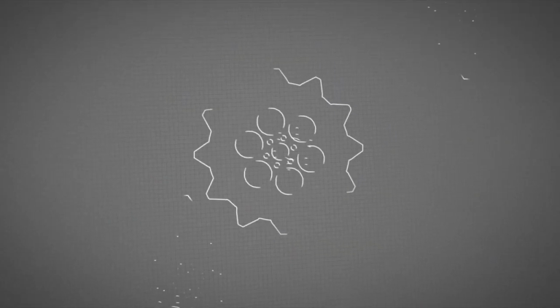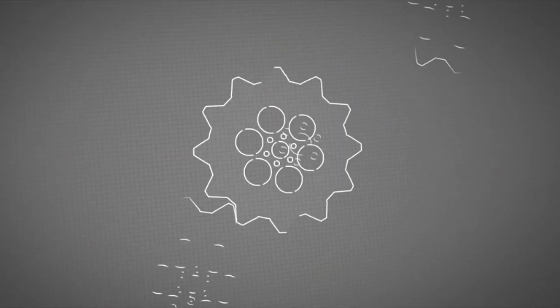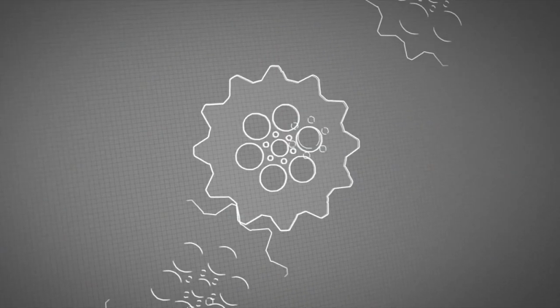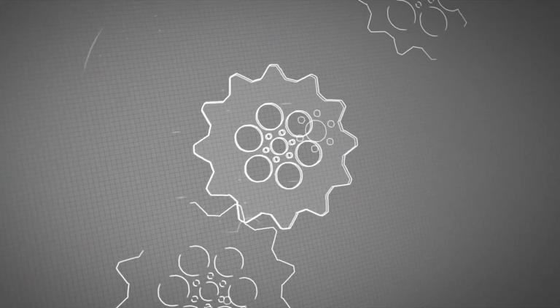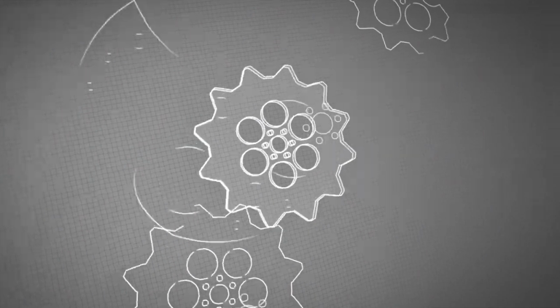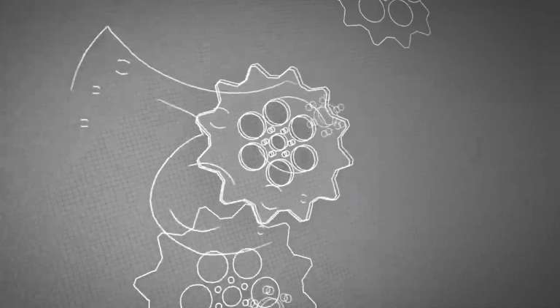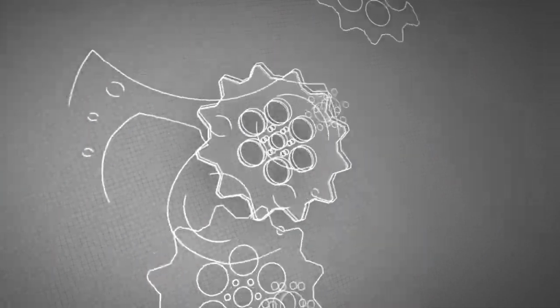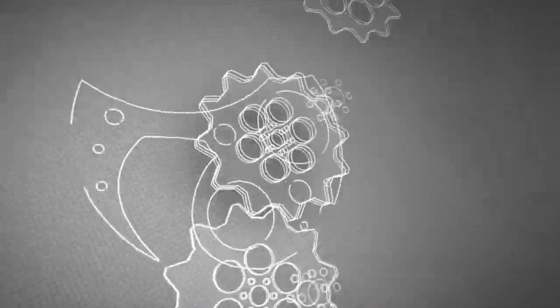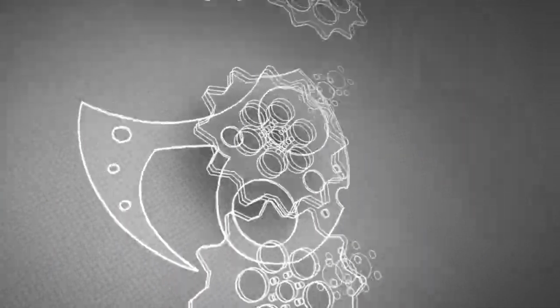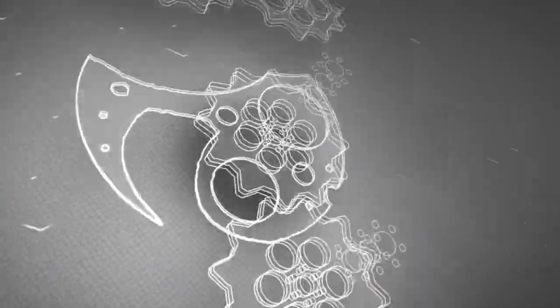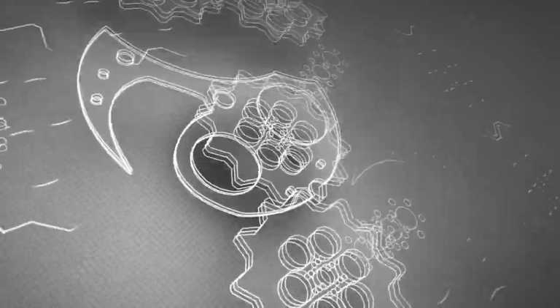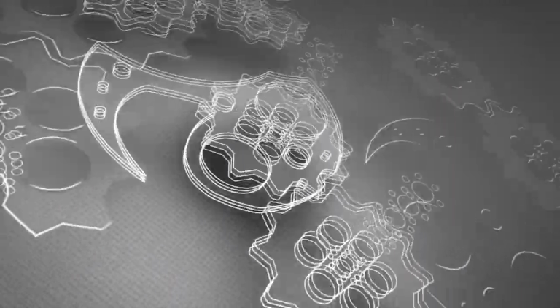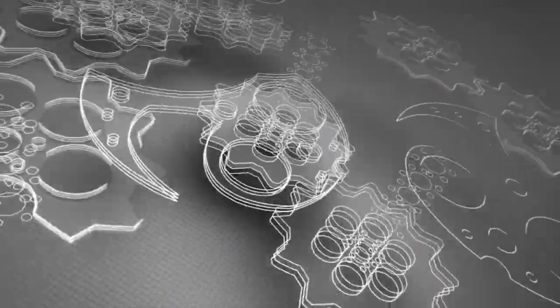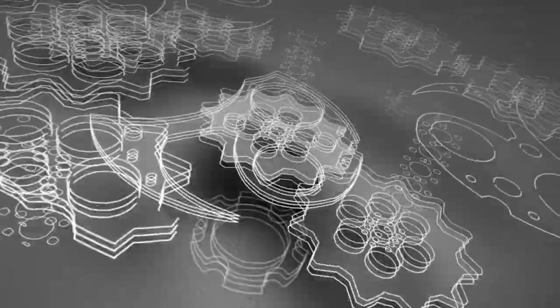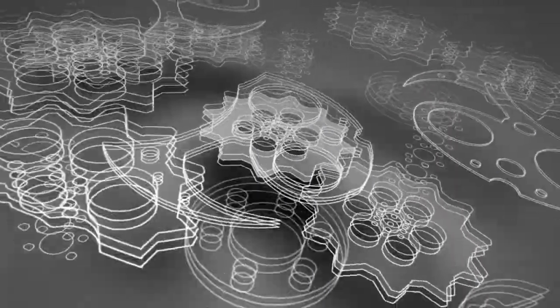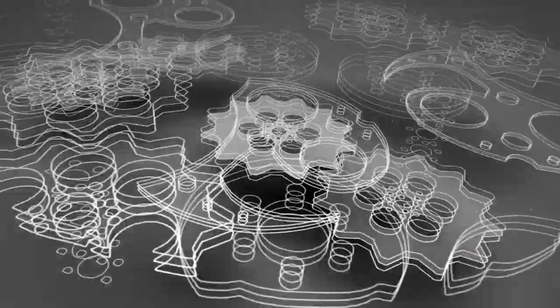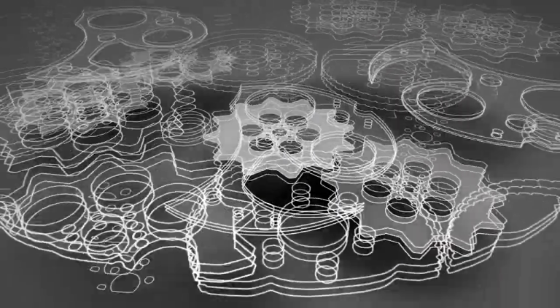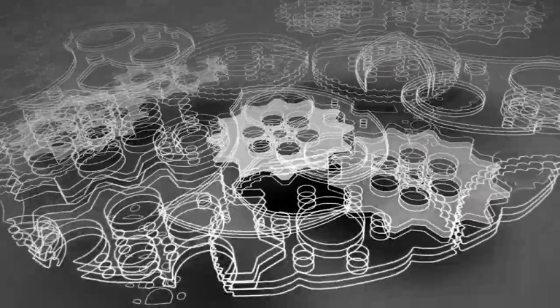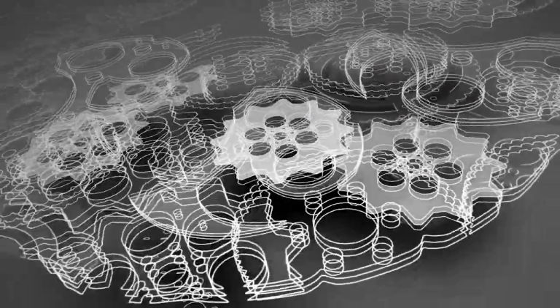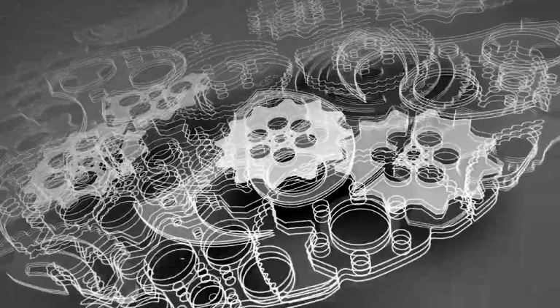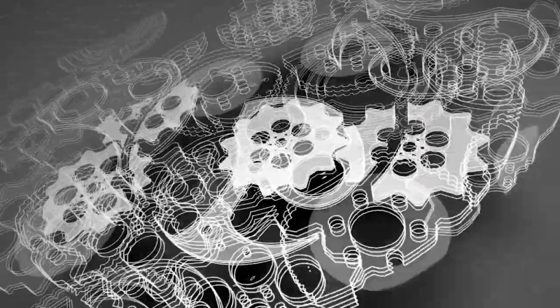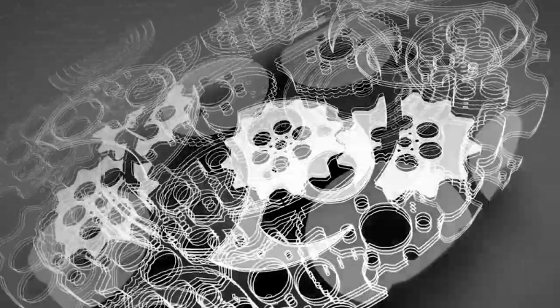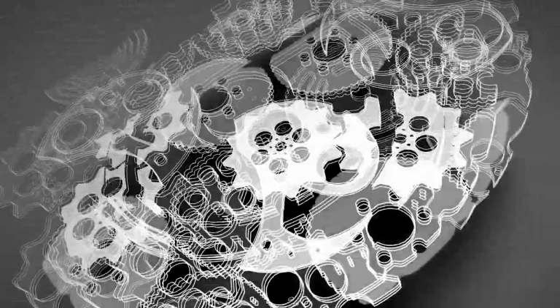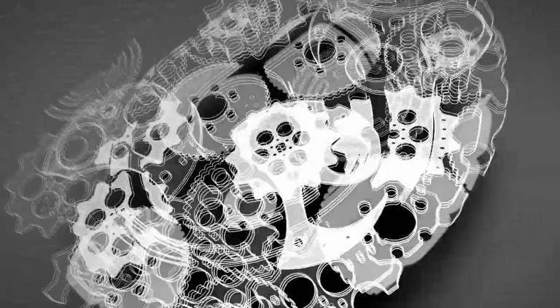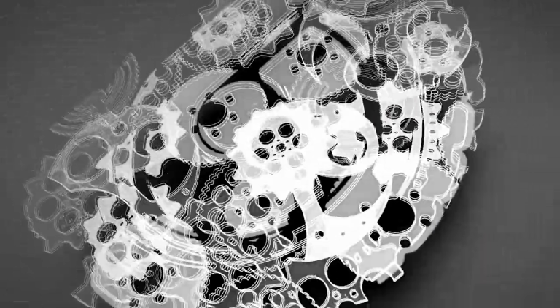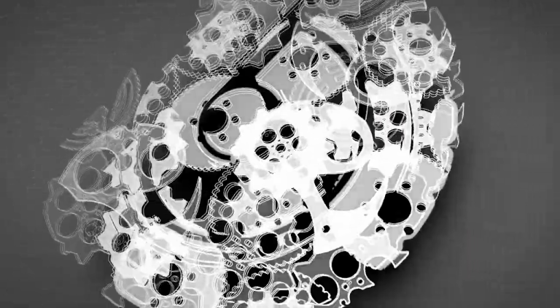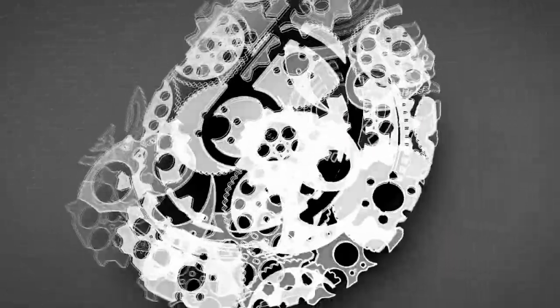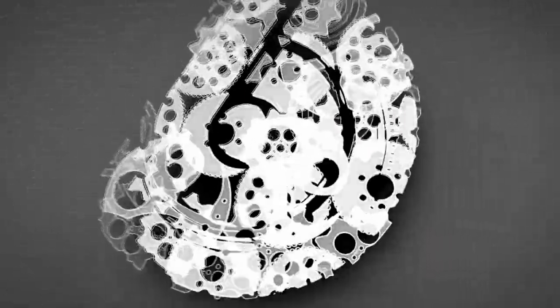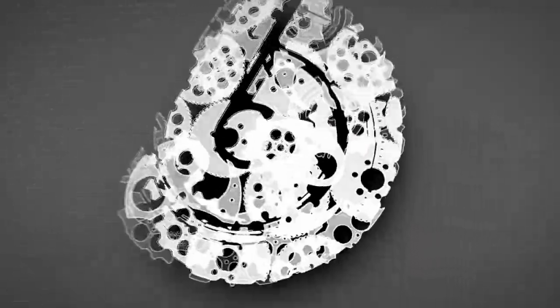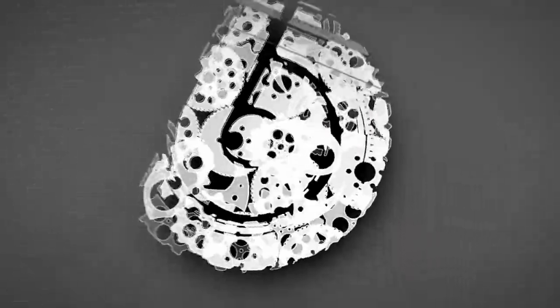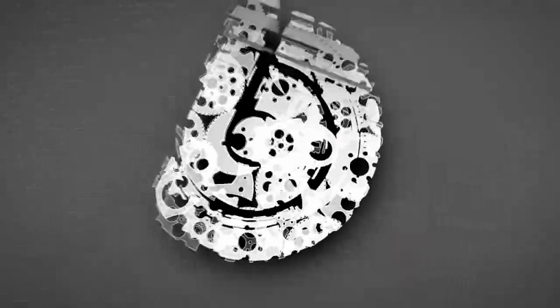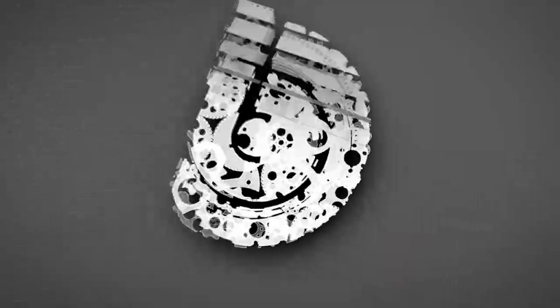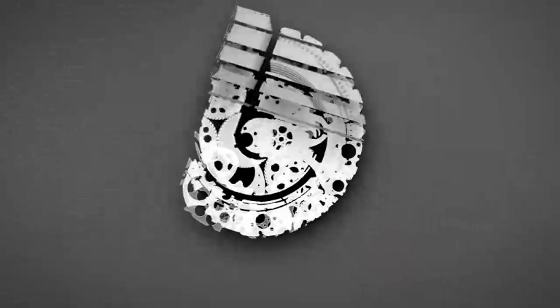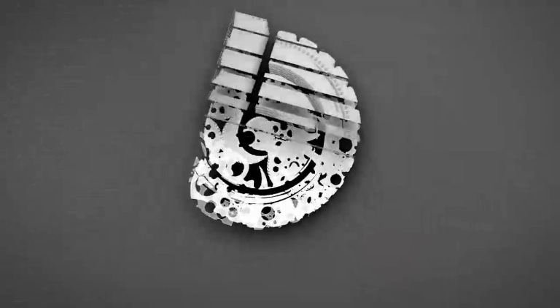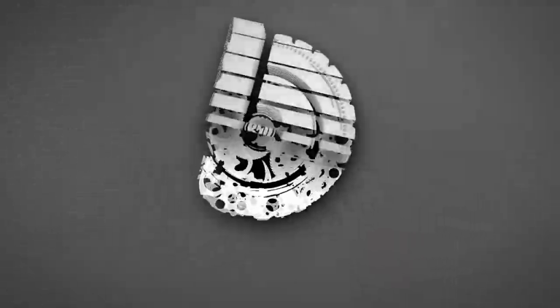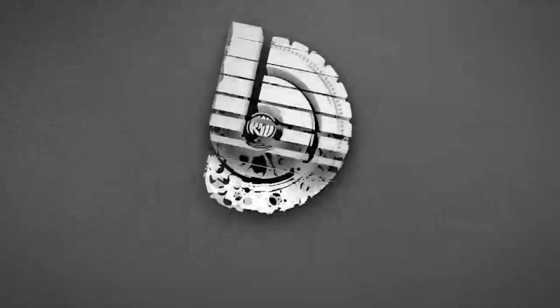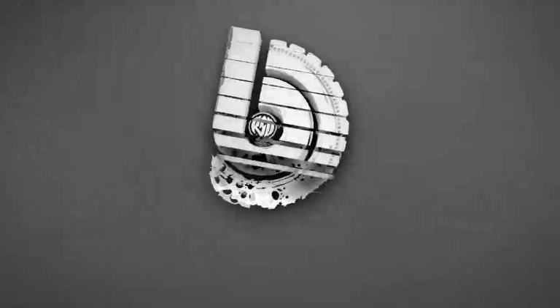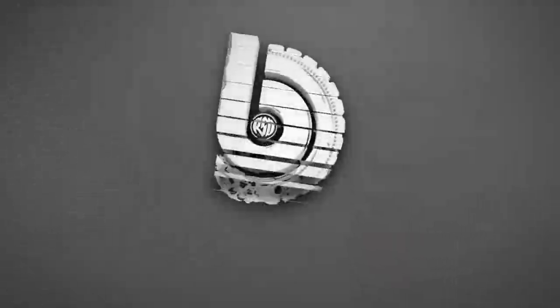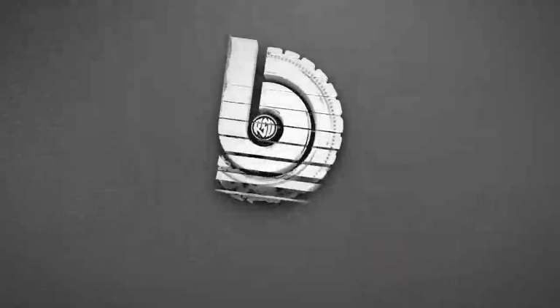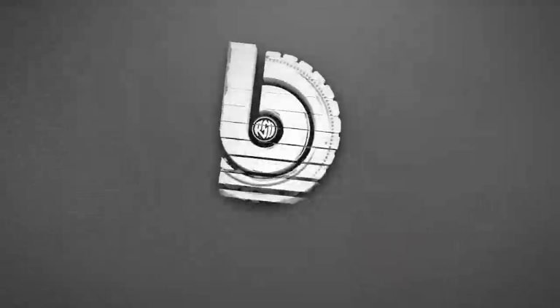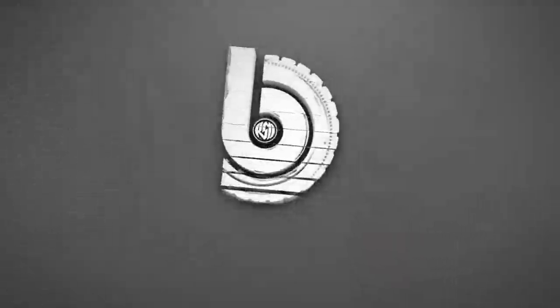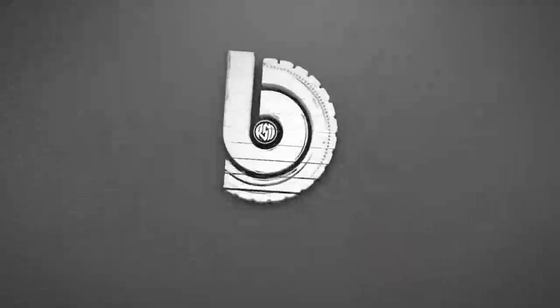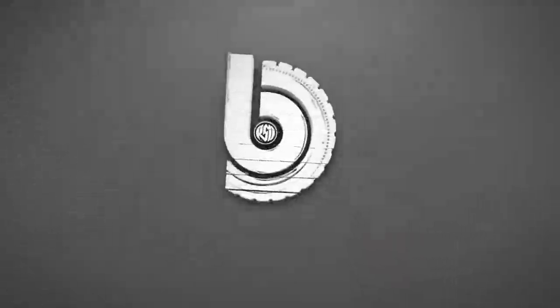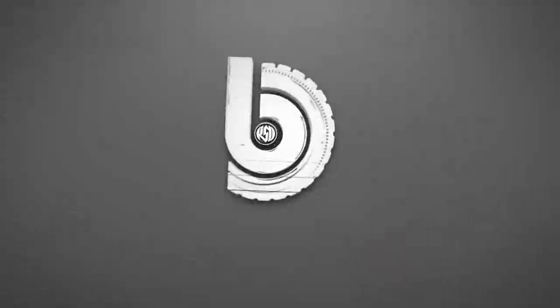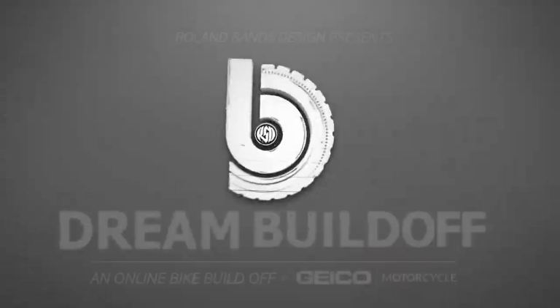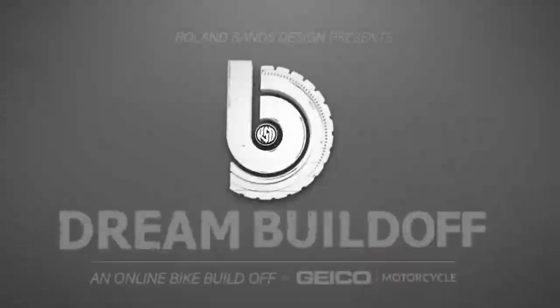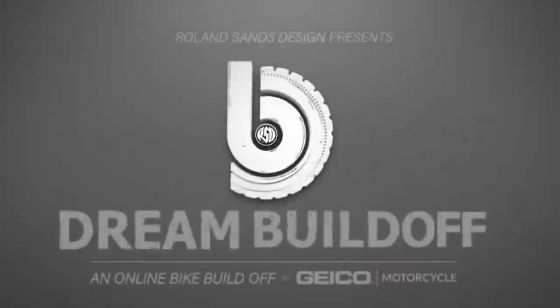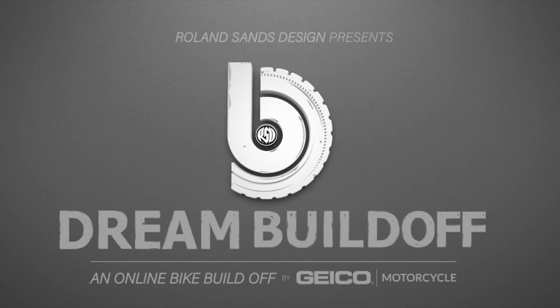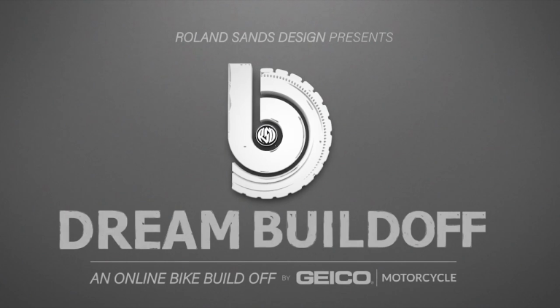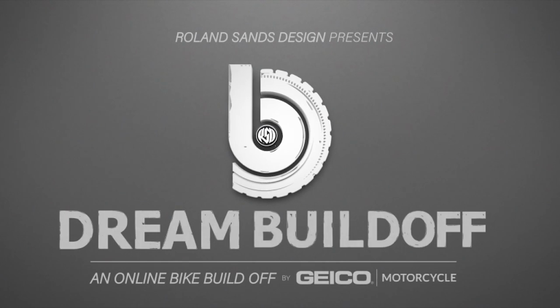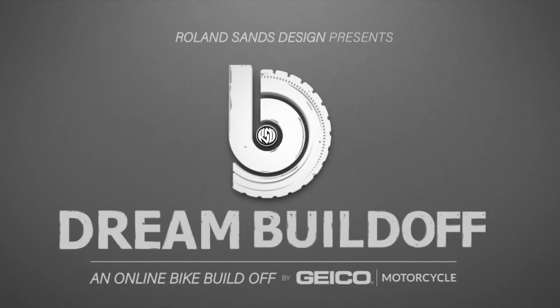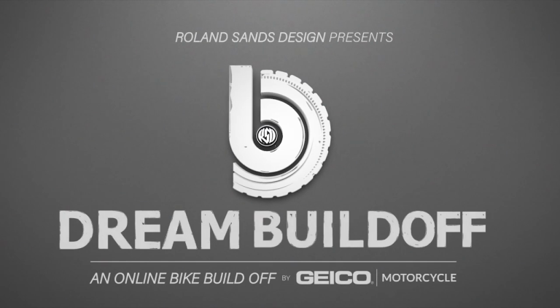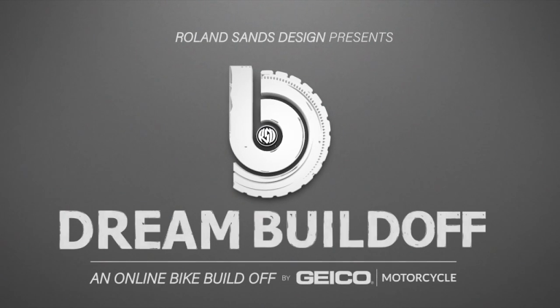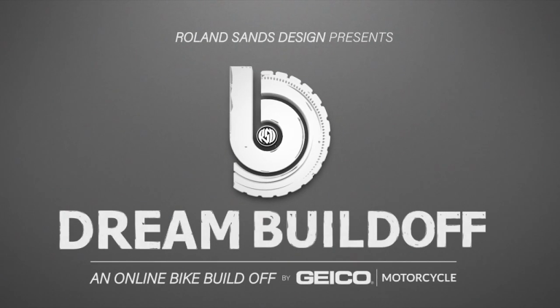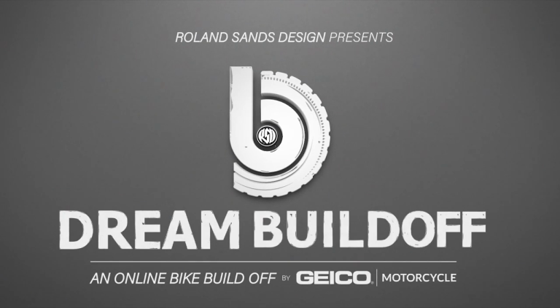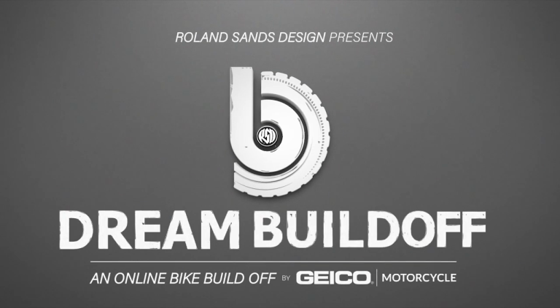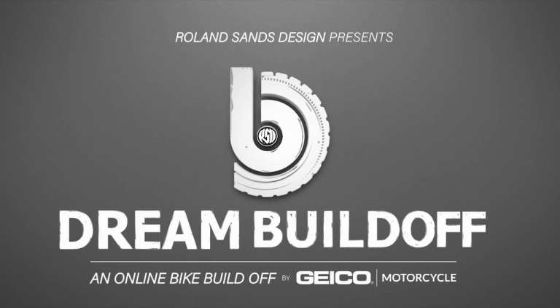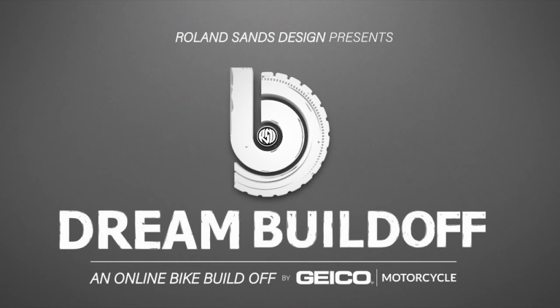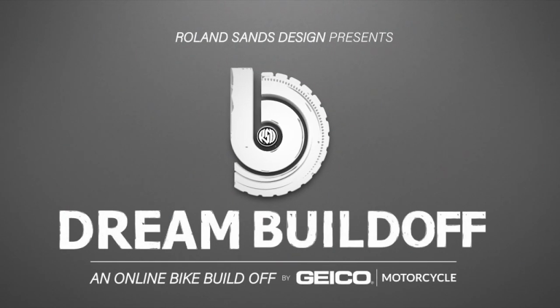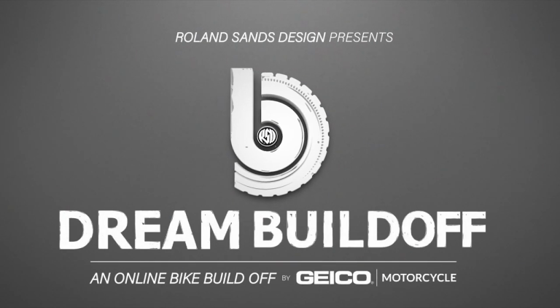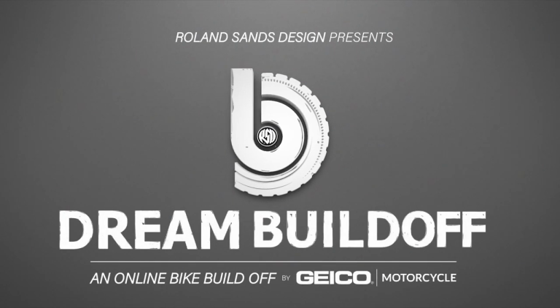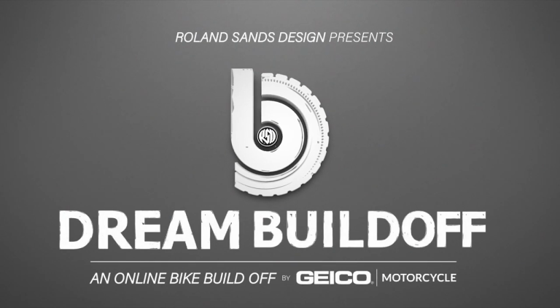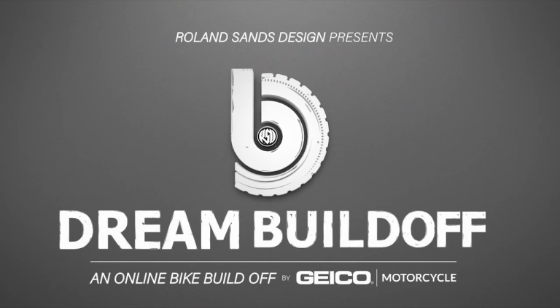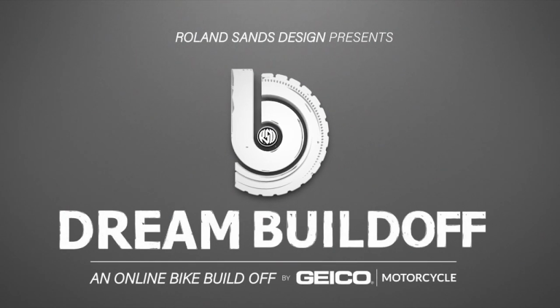Check out the Geico hashtag dream build-off on Instagram to see all the builders and follow us as we build up our R18.